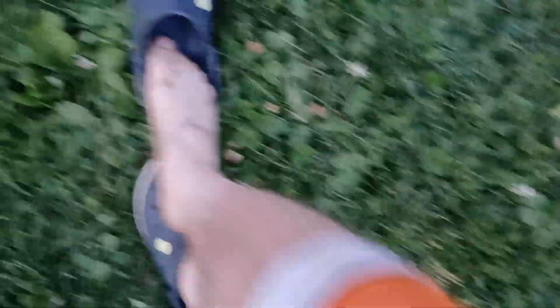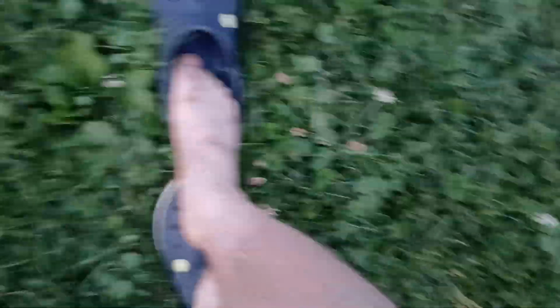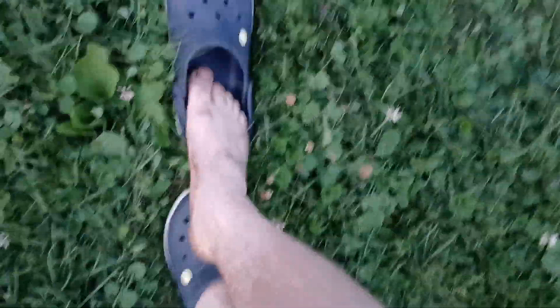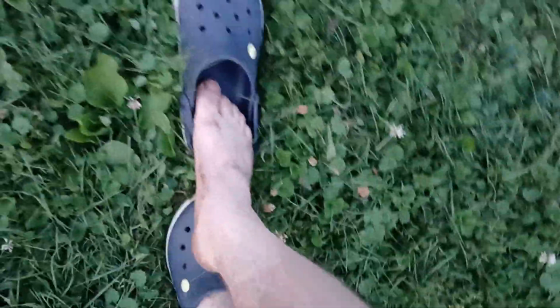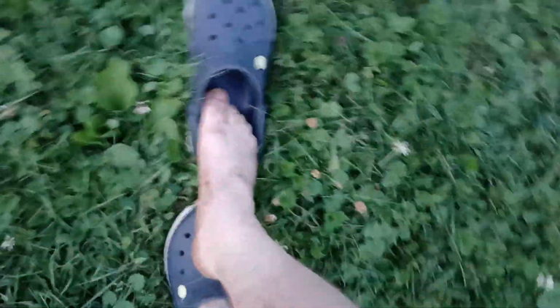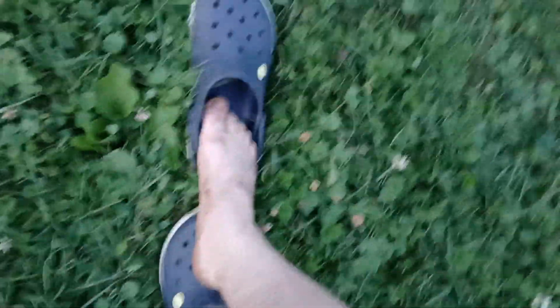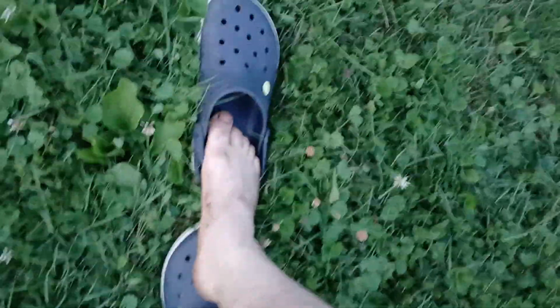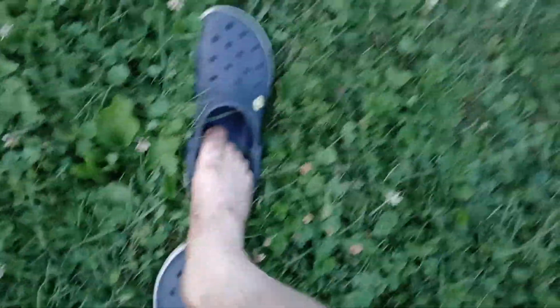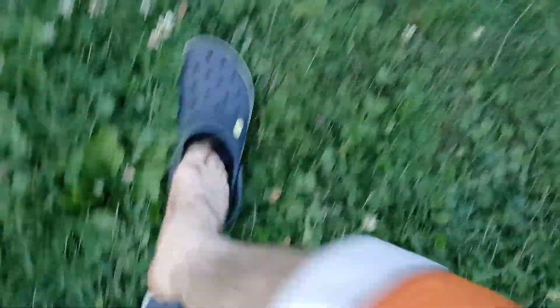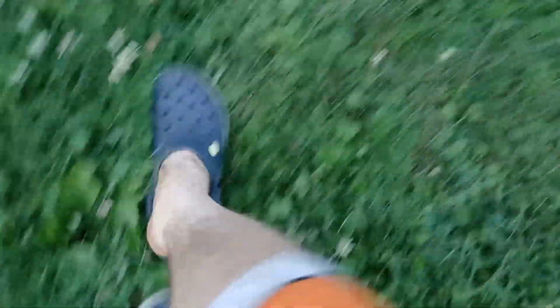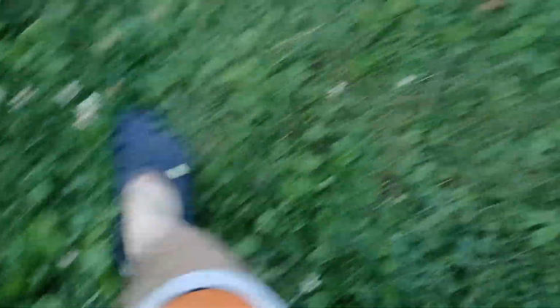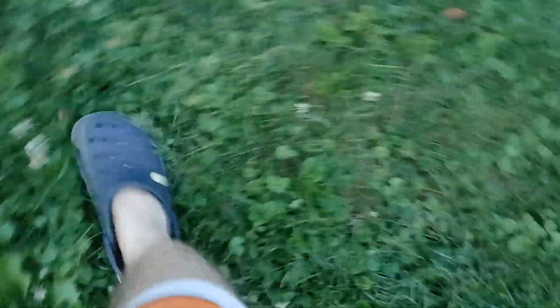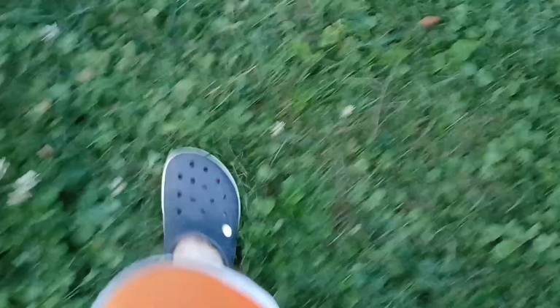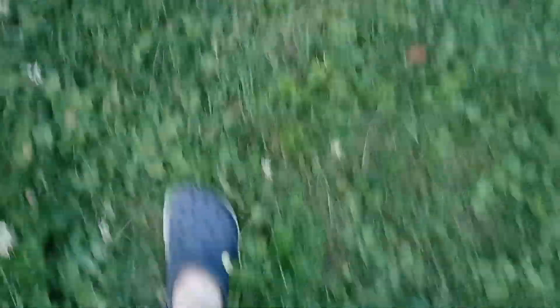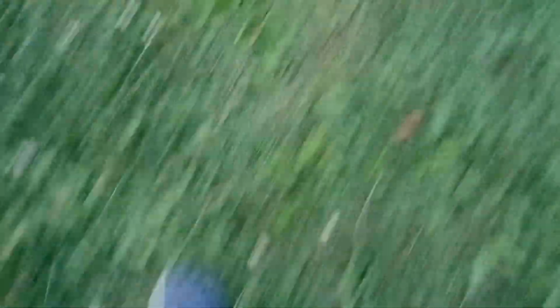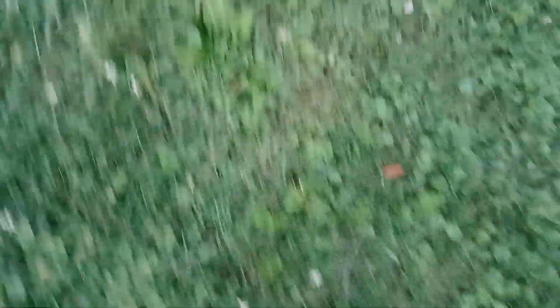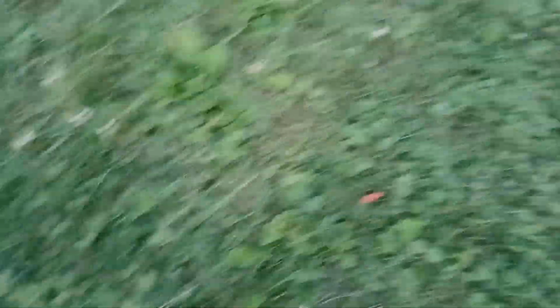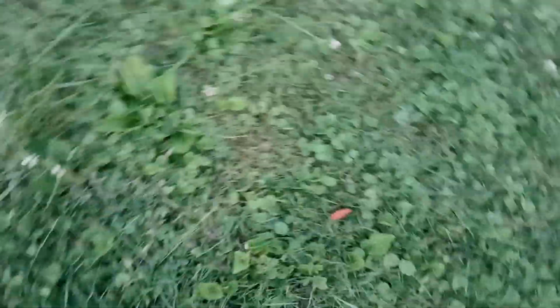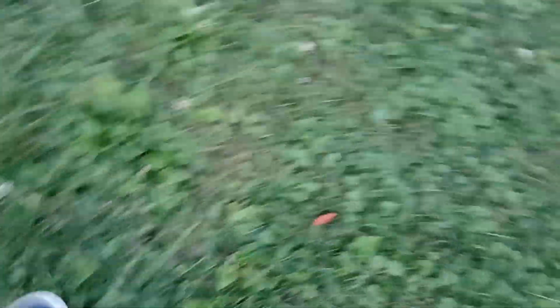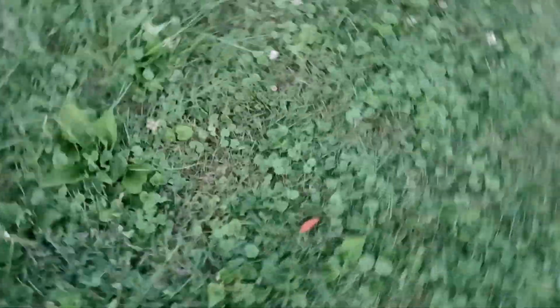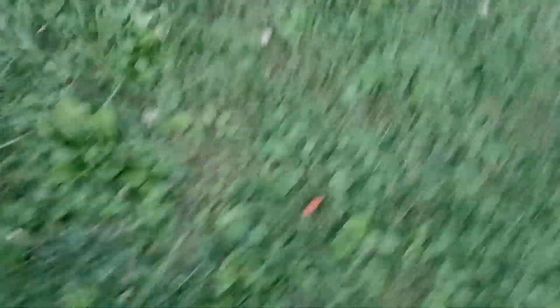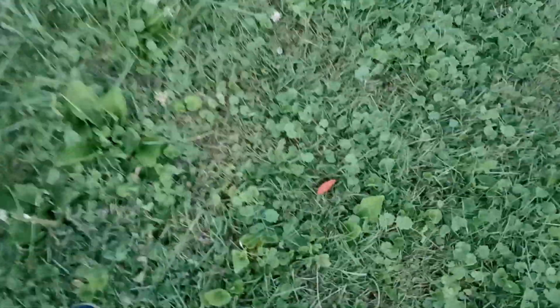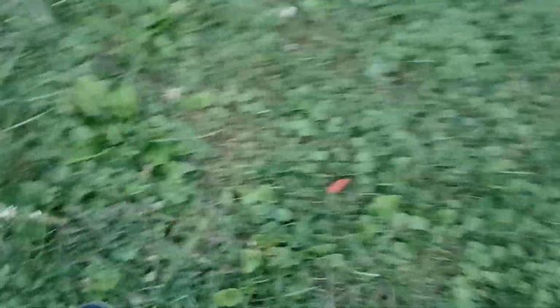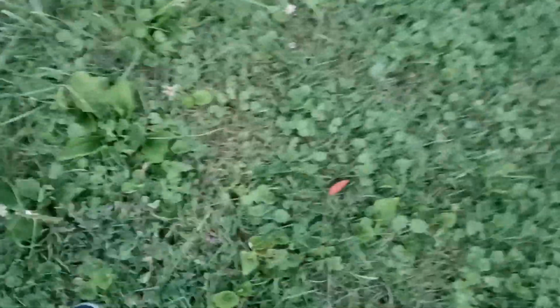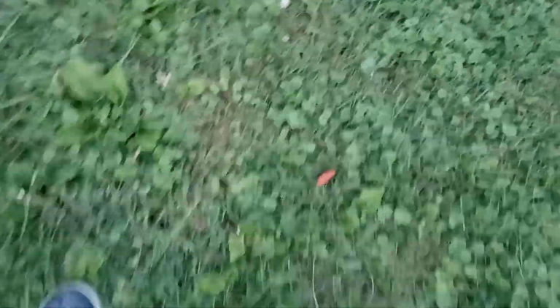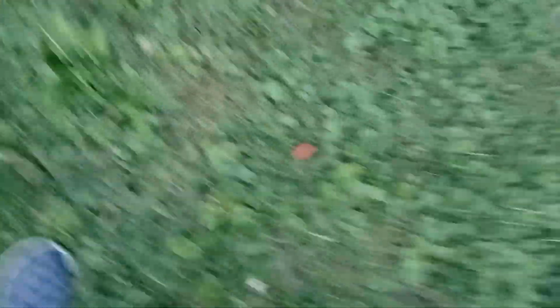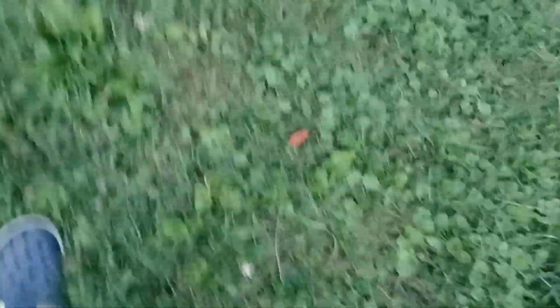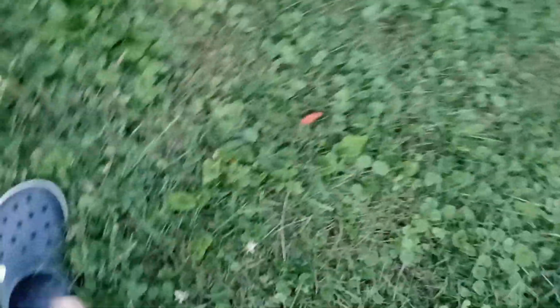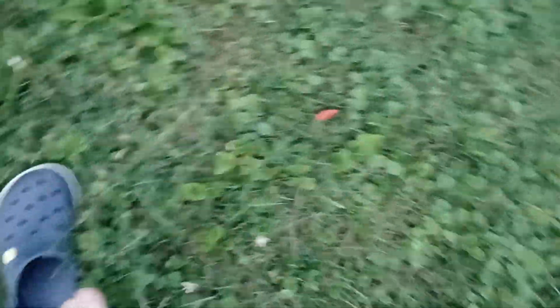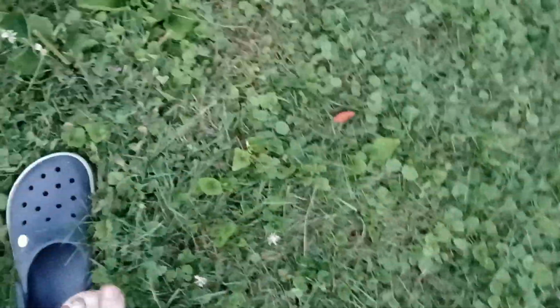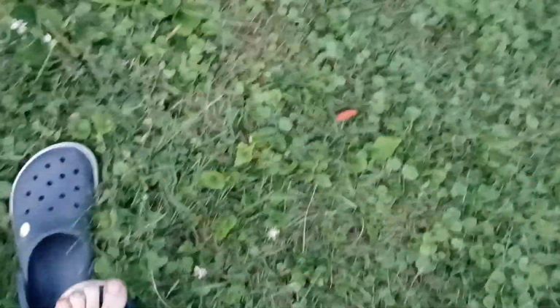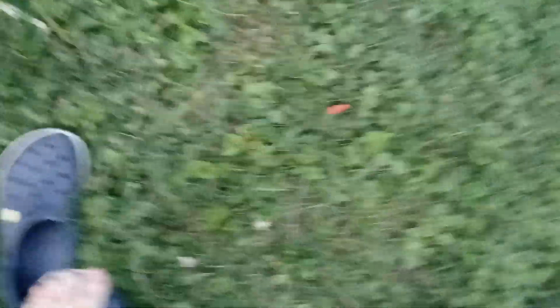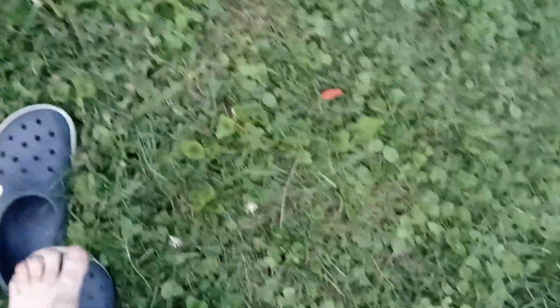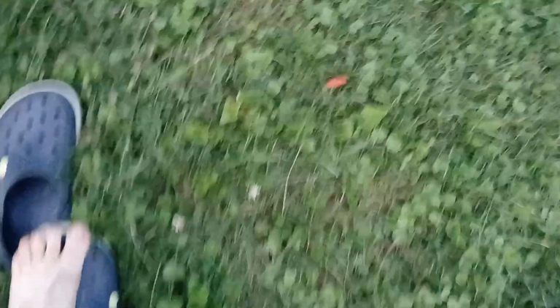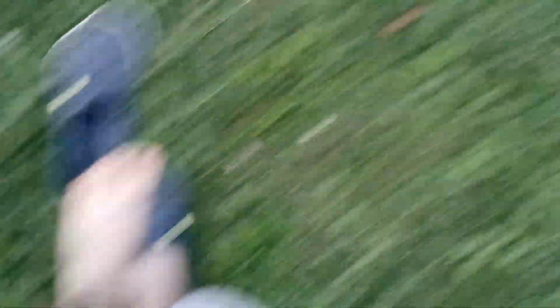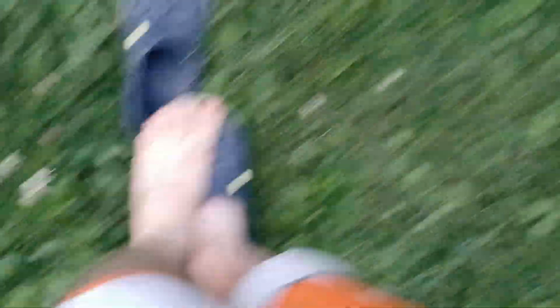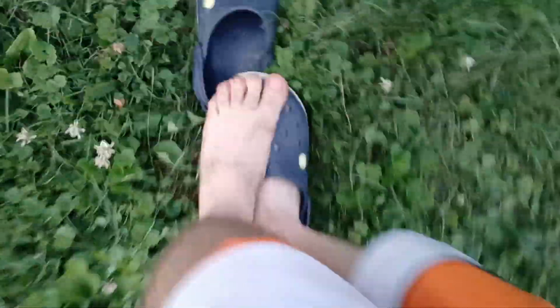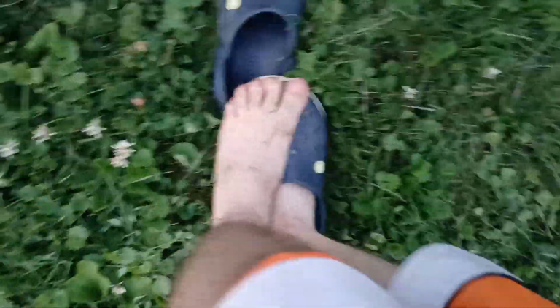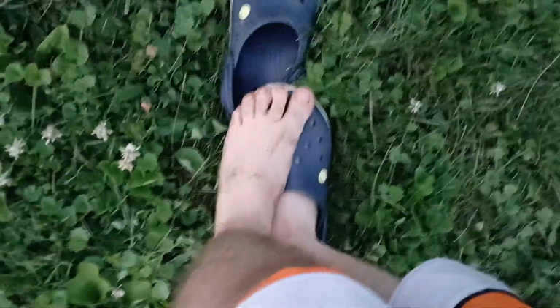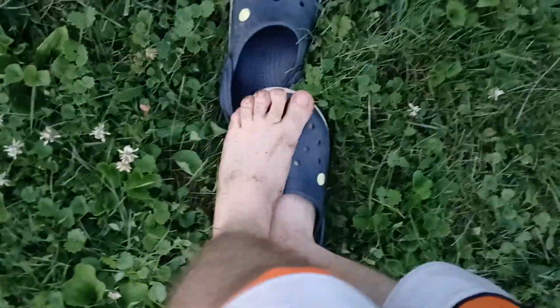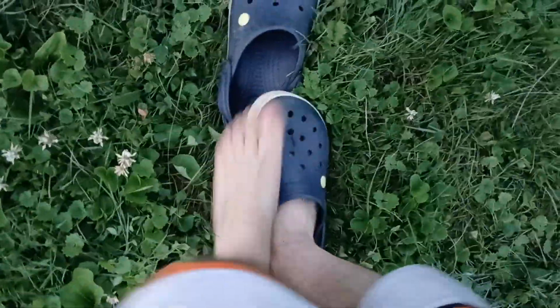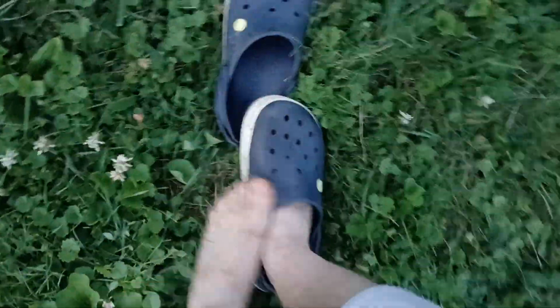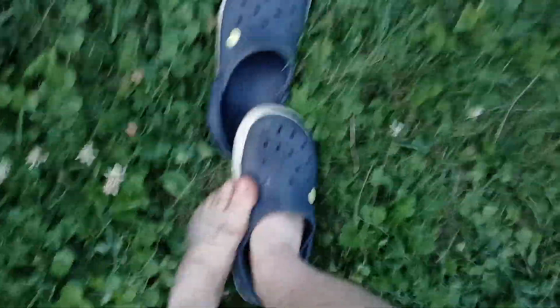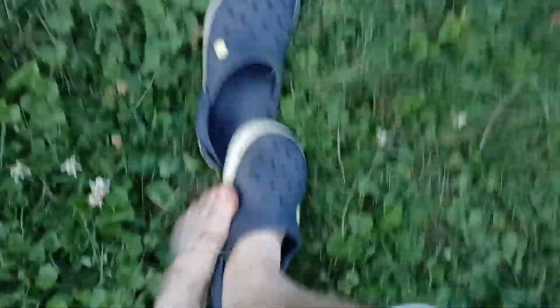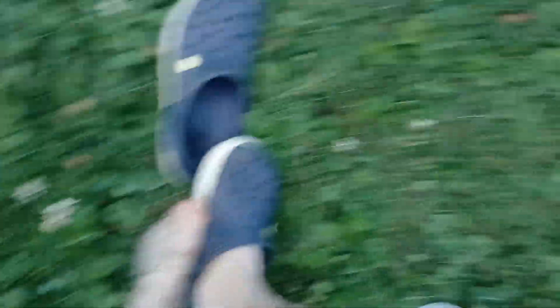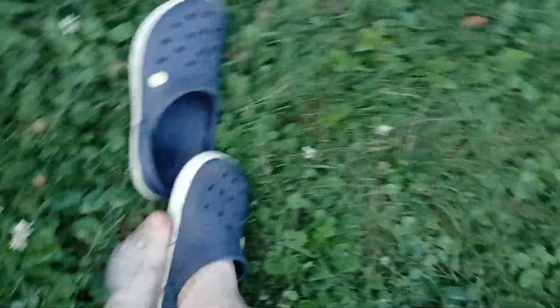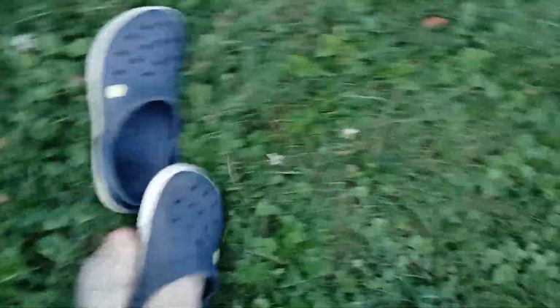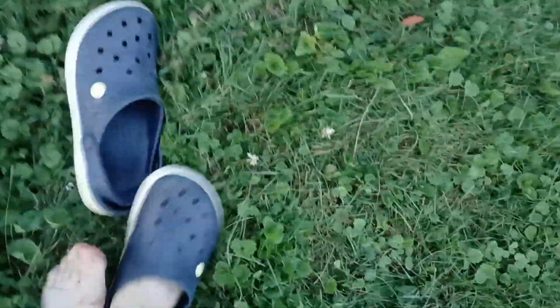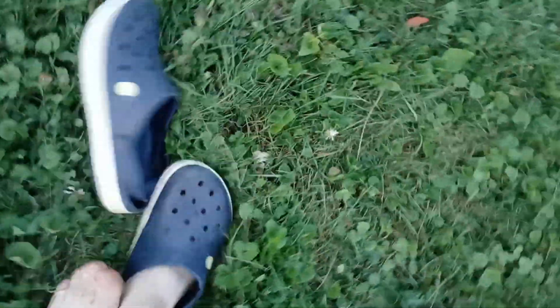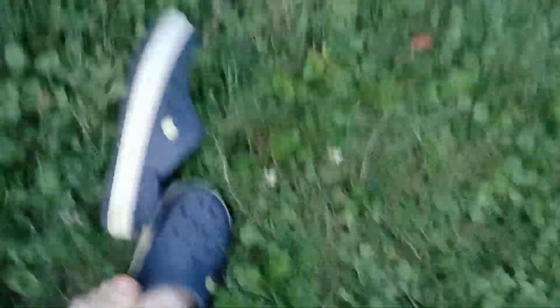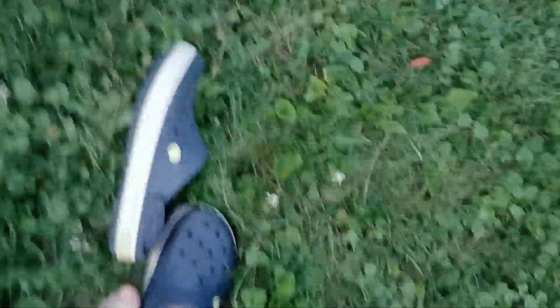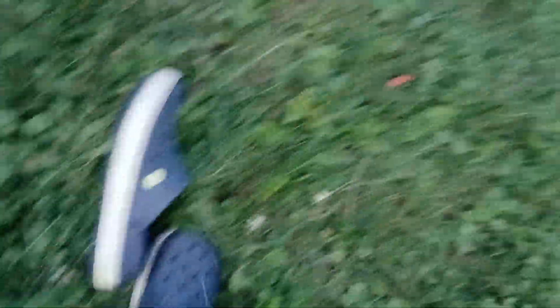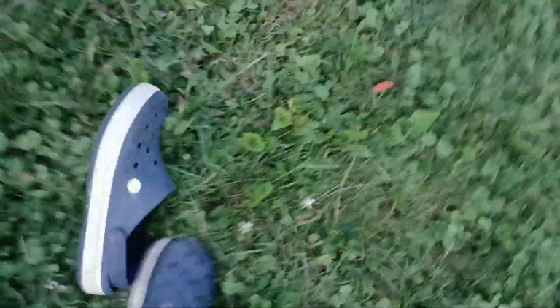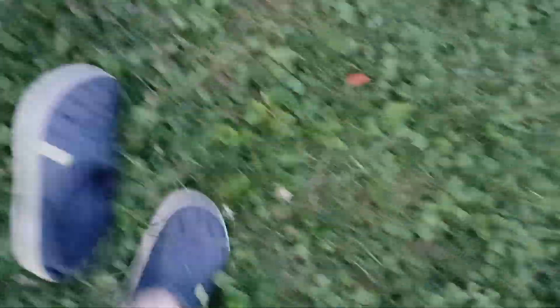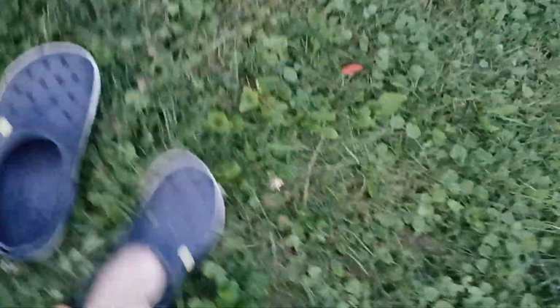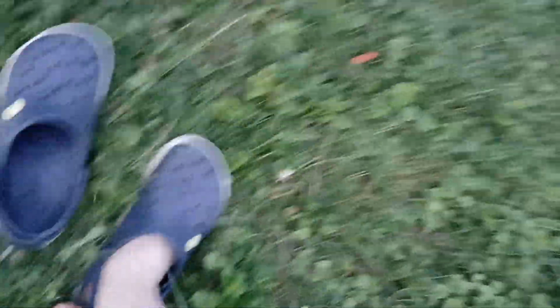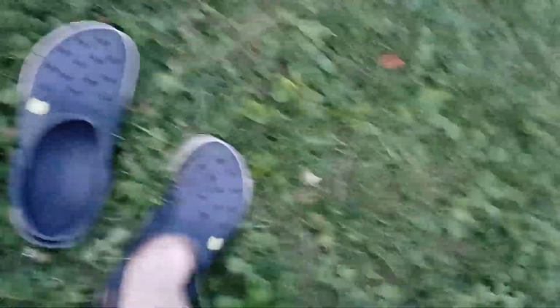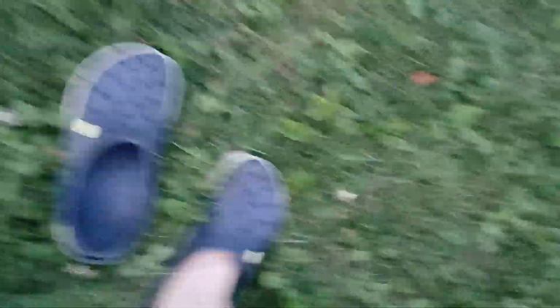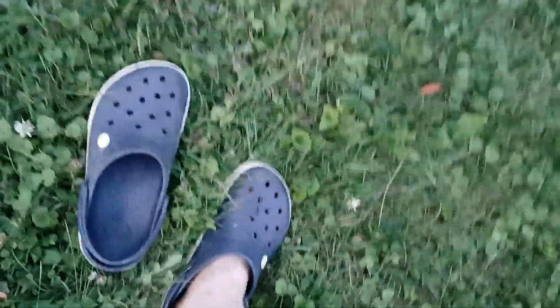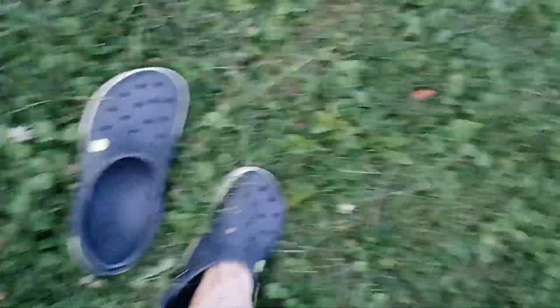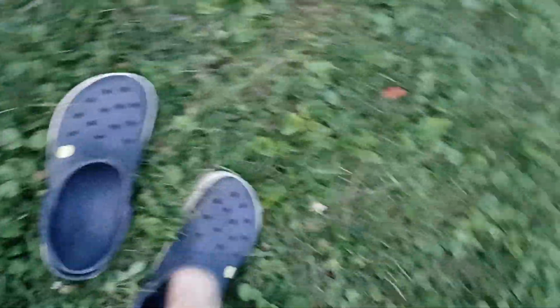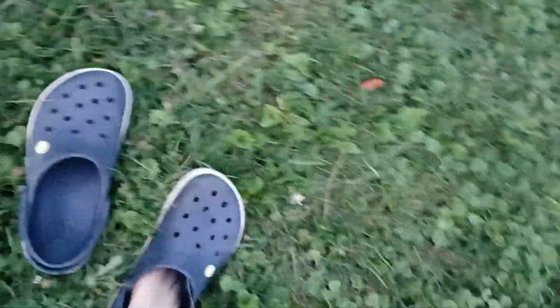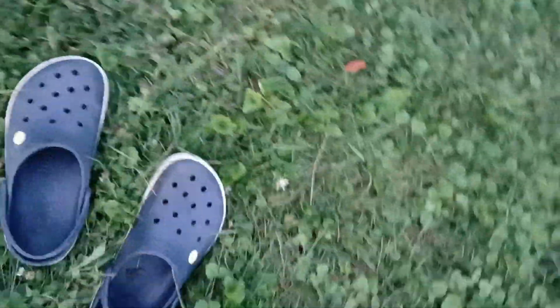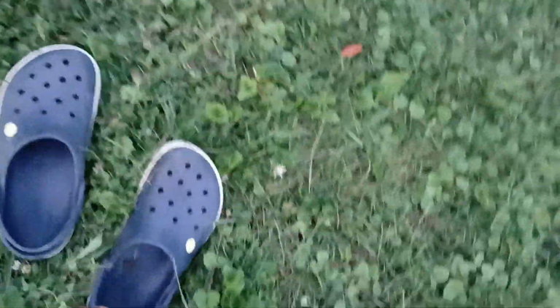Look how dirty my foot got. Oh my goodness. I'm going to have to shower all that off when I get inside.